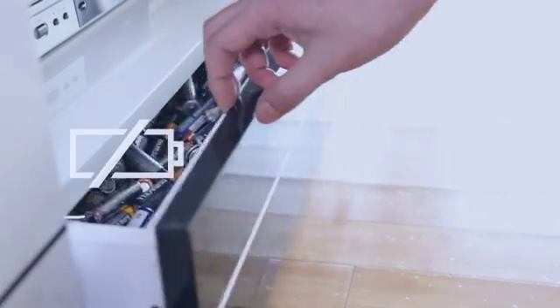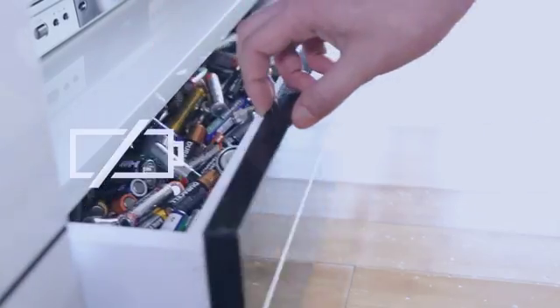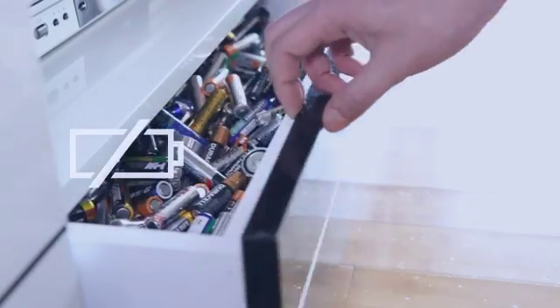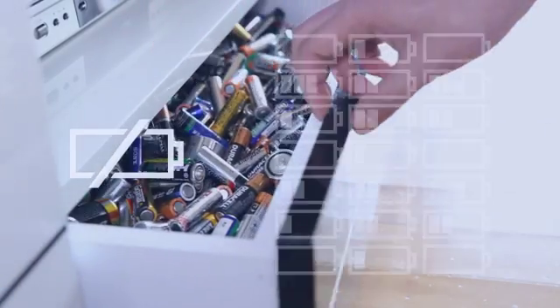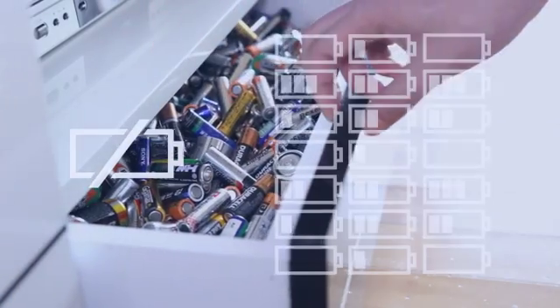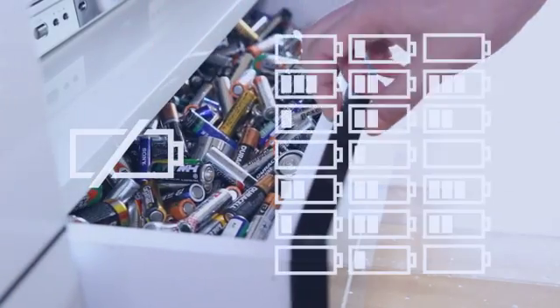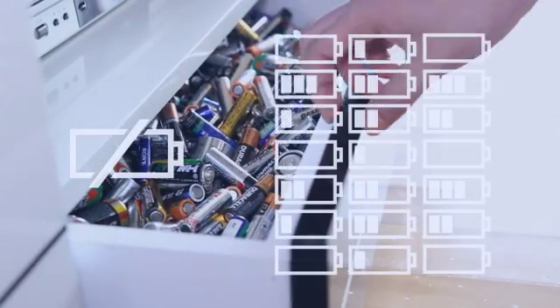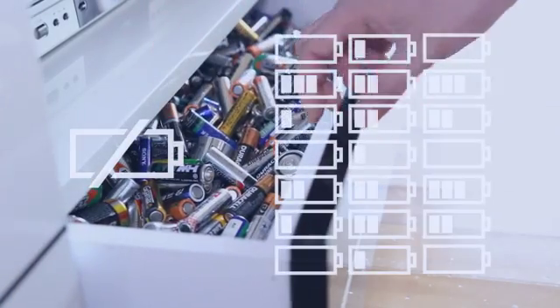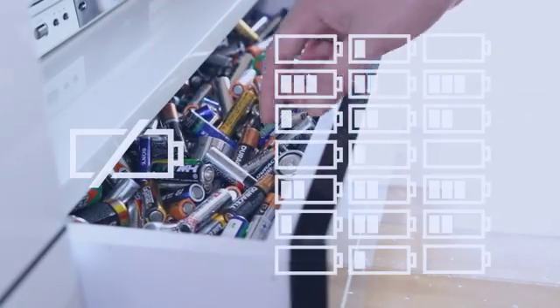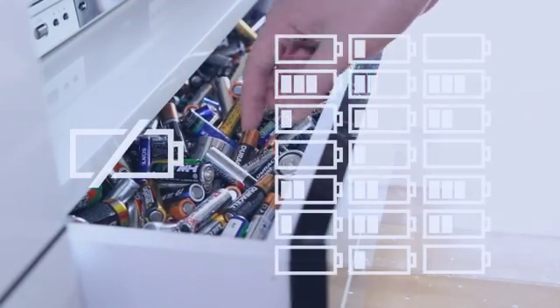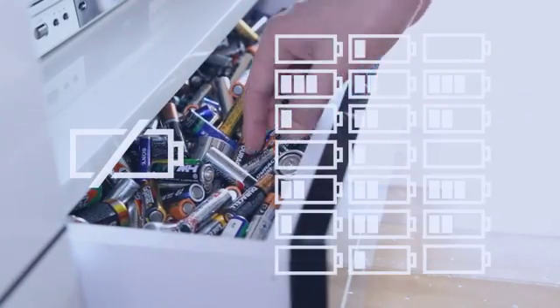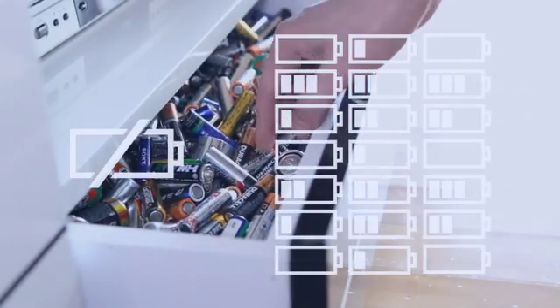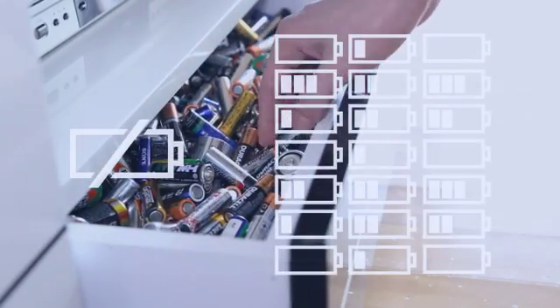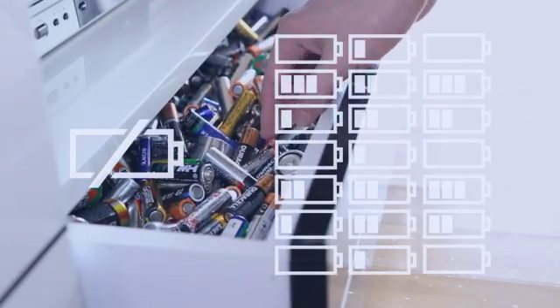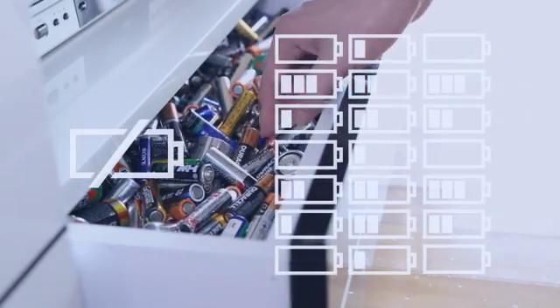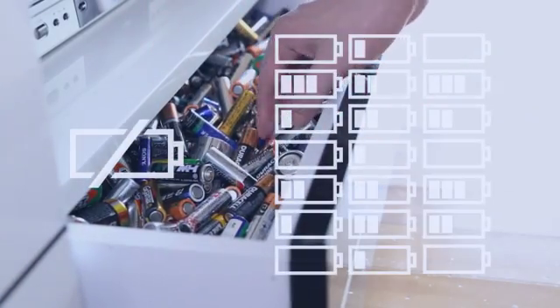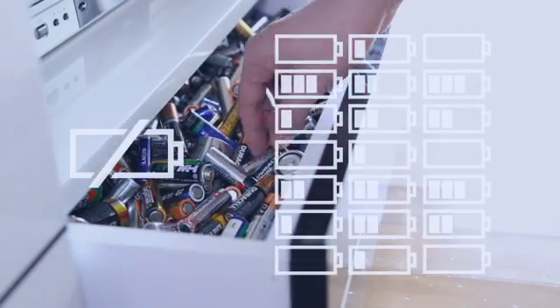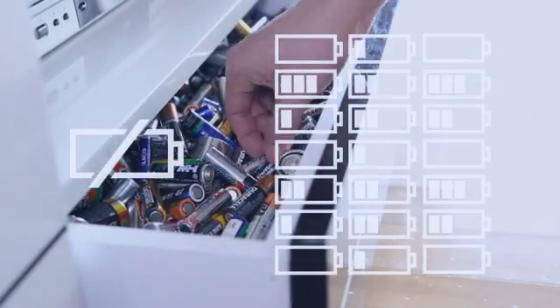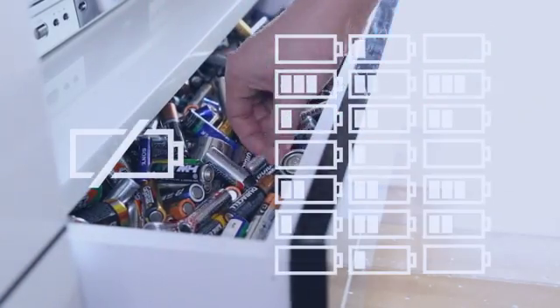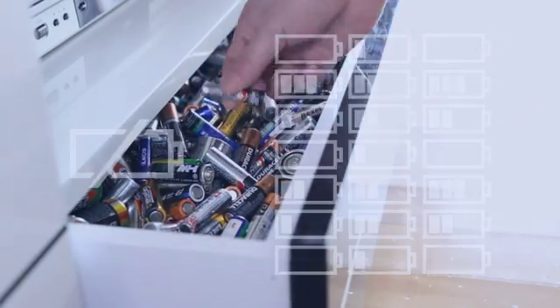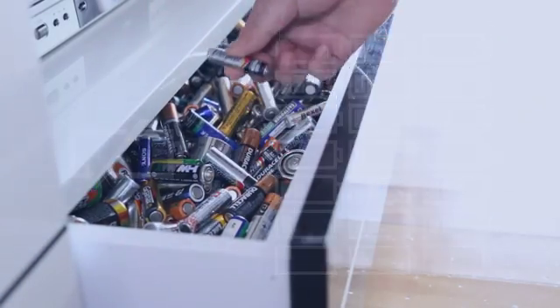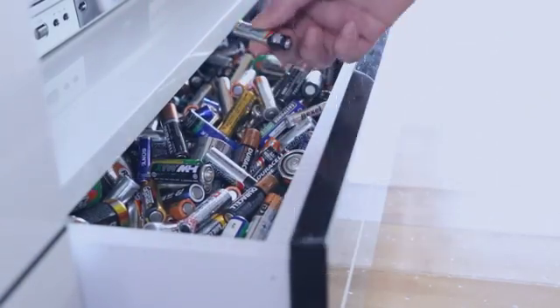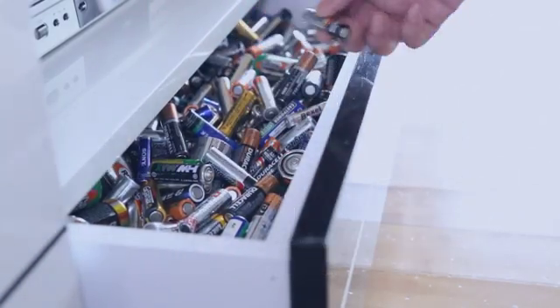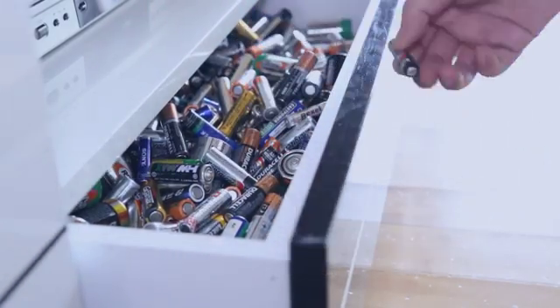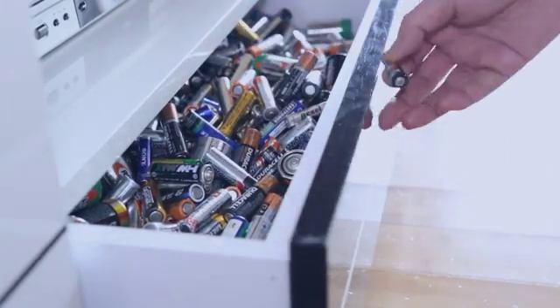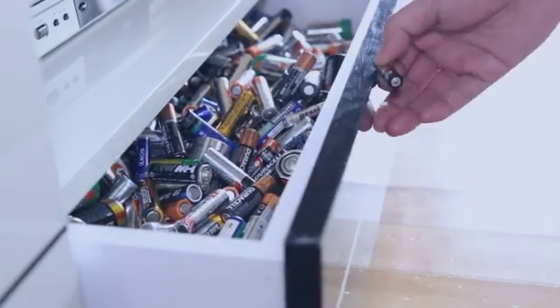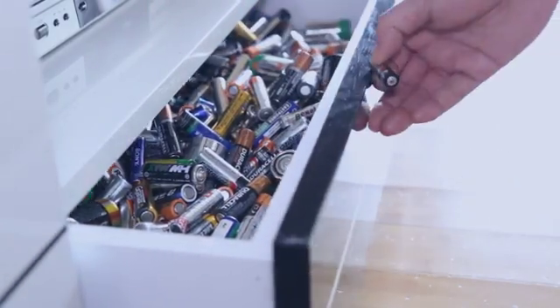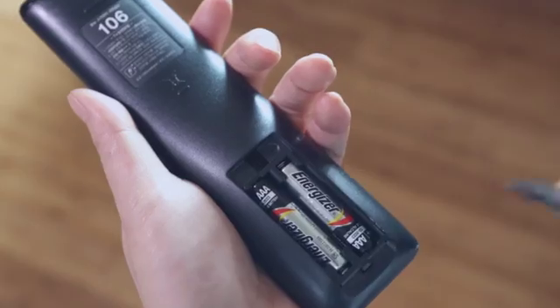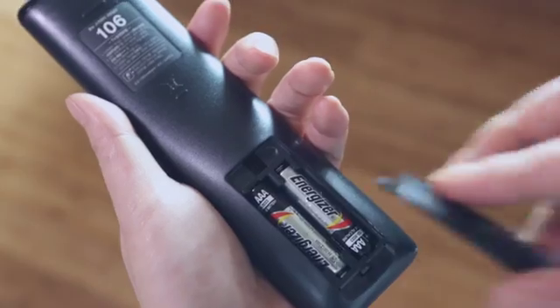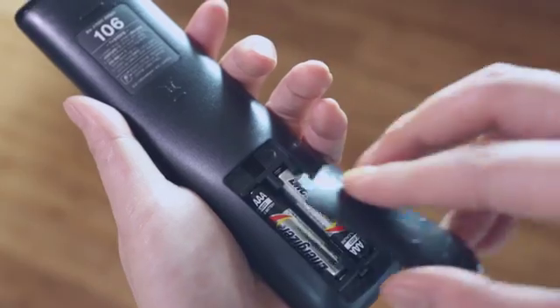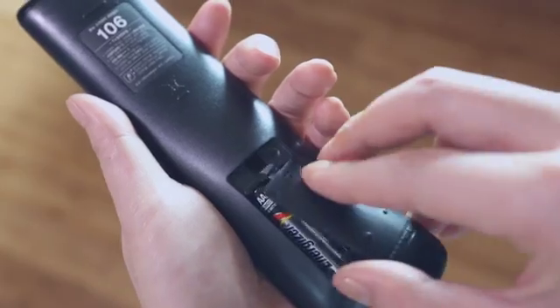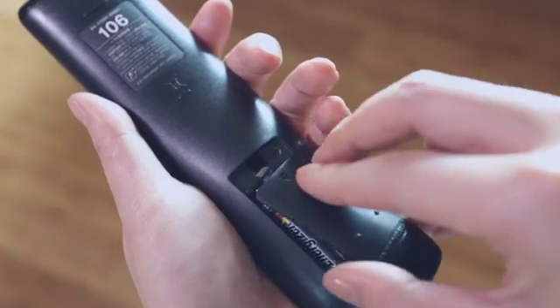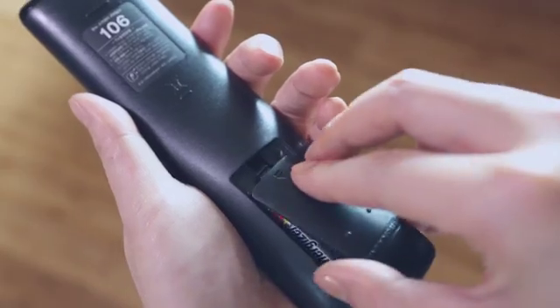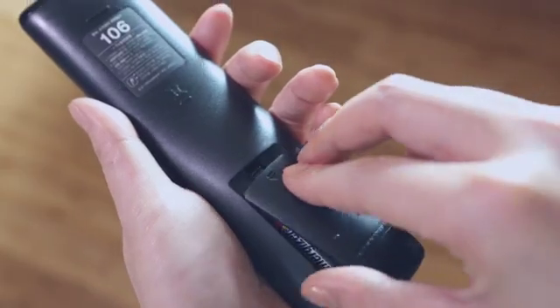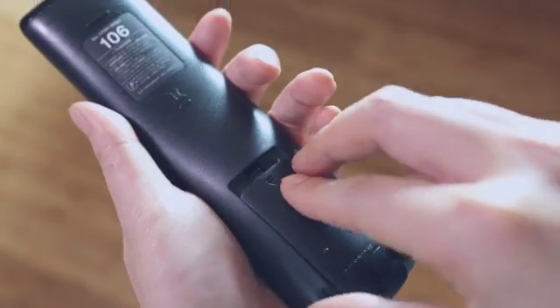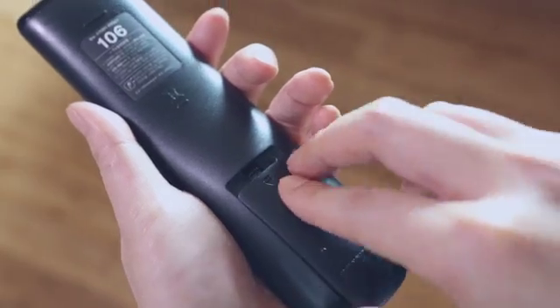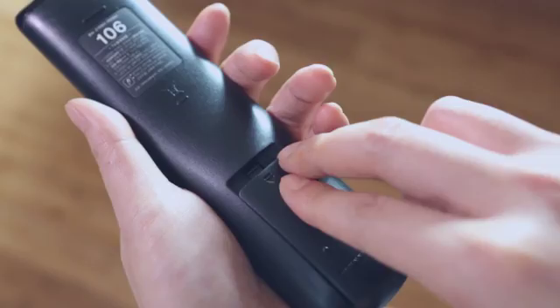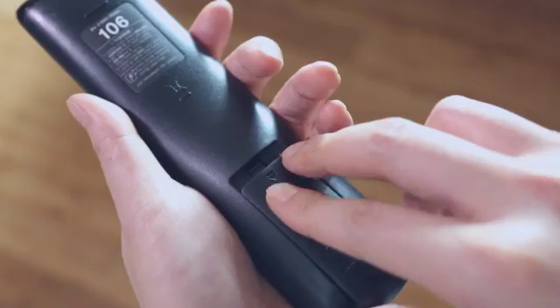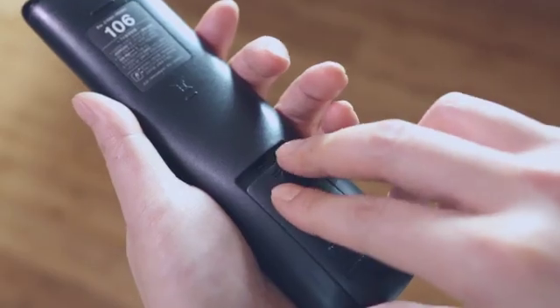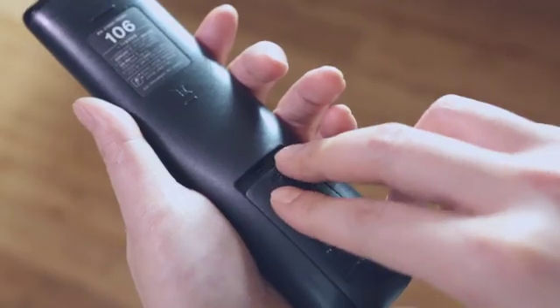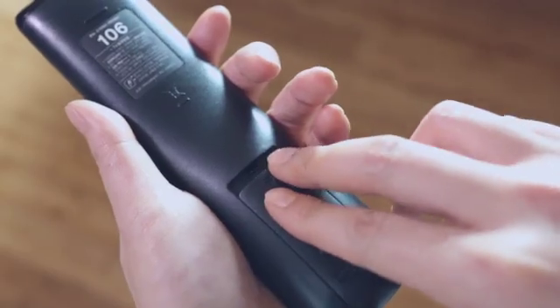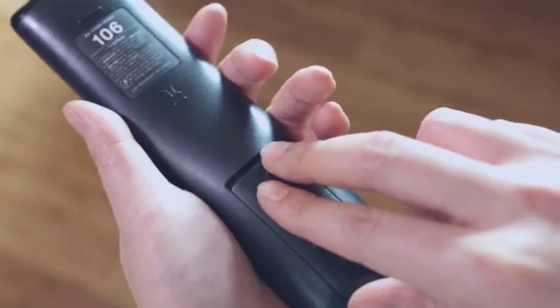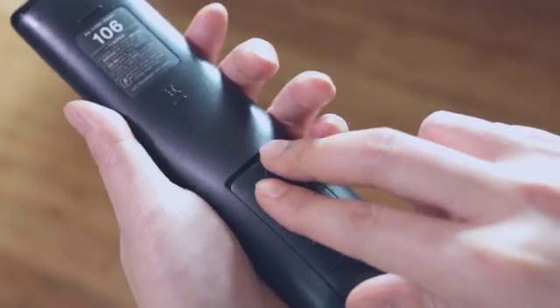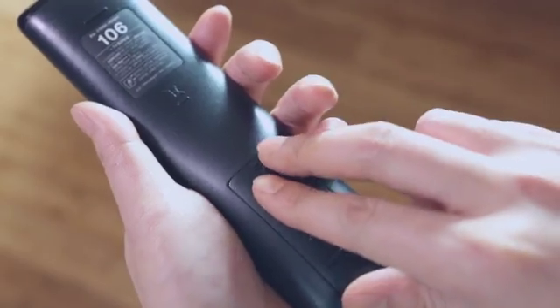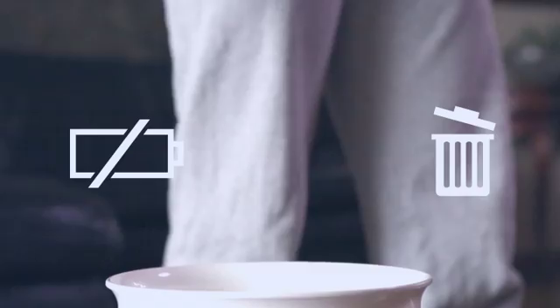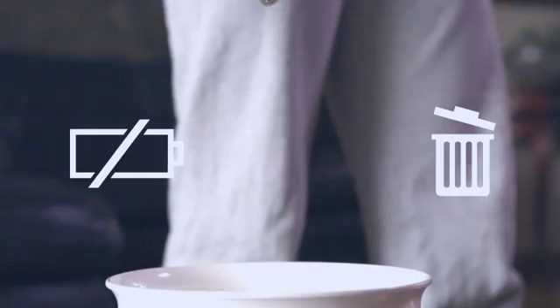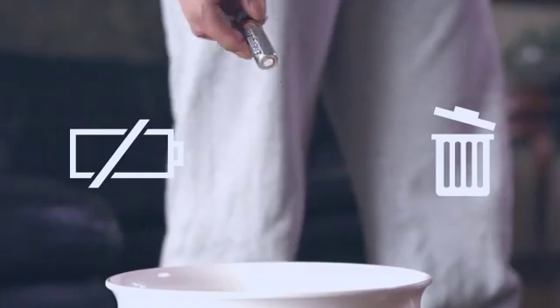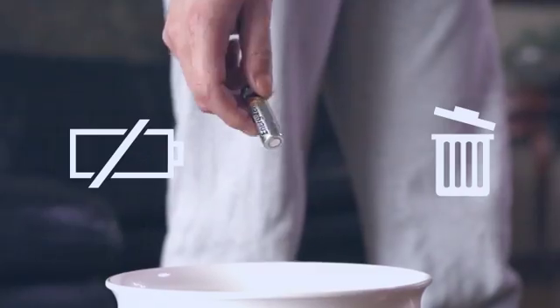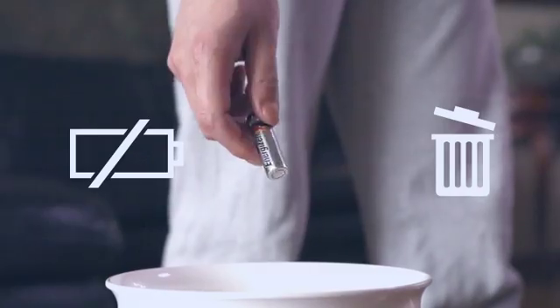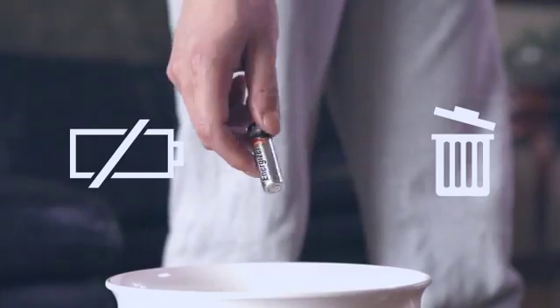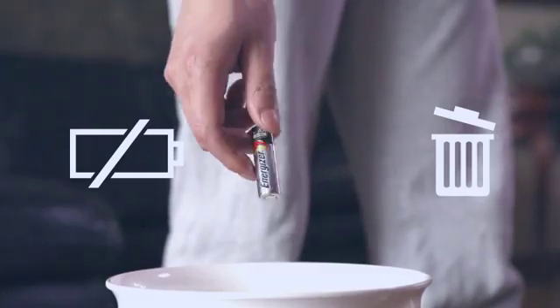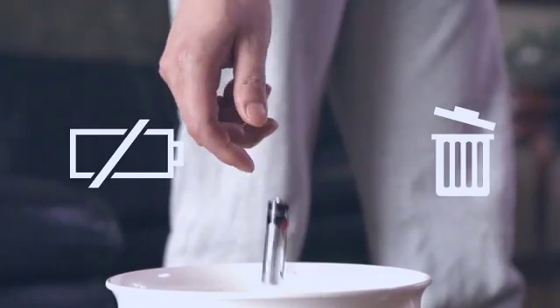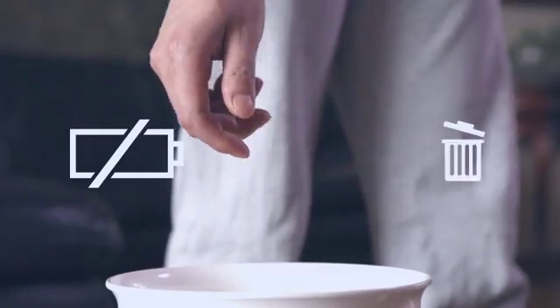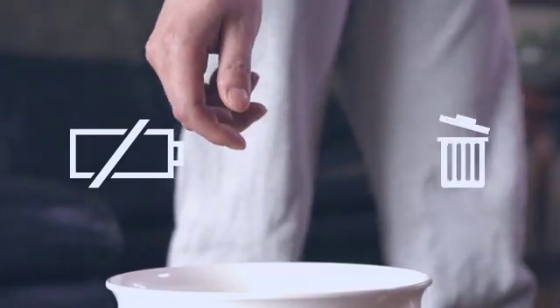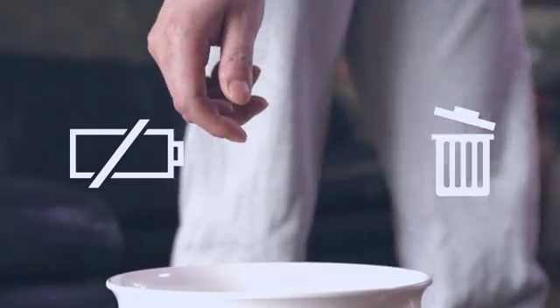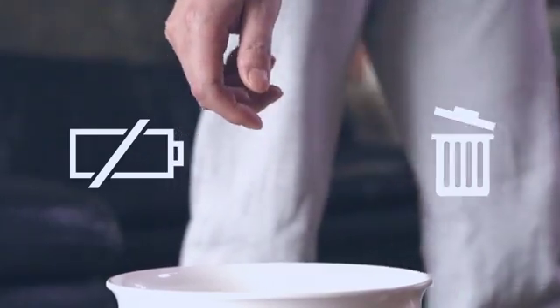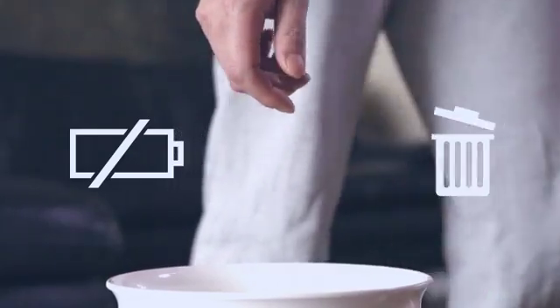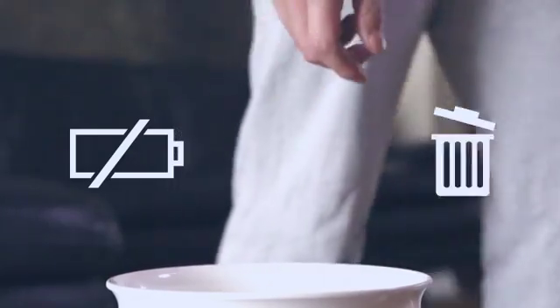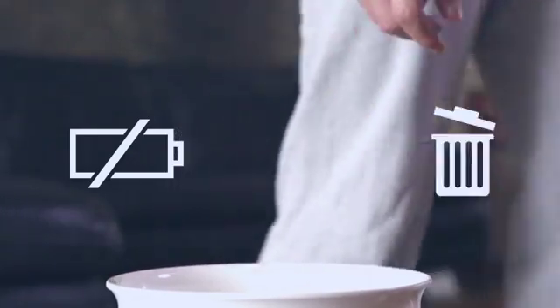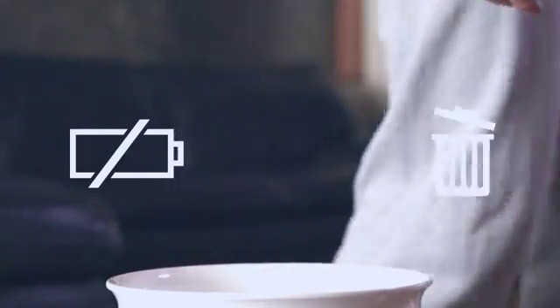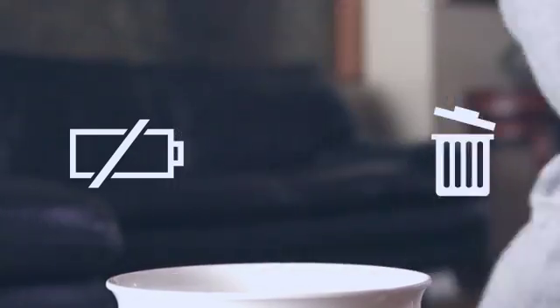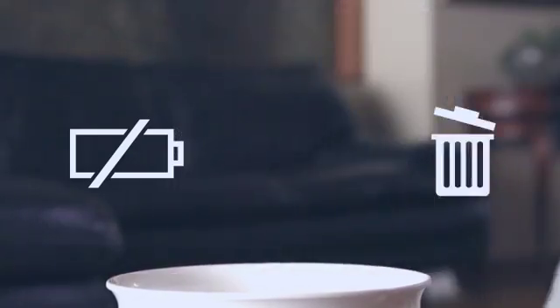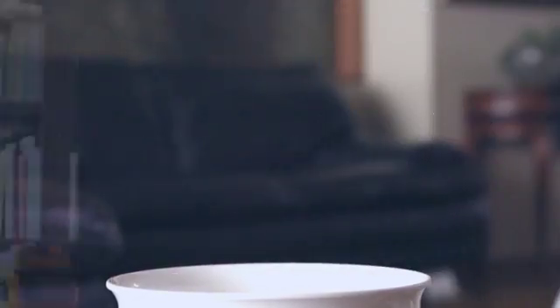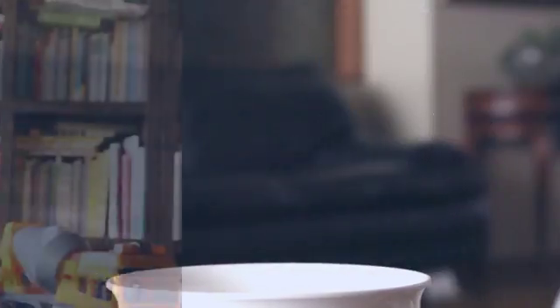Guess what? It's the battery again. Well, it's nothing — just change it.